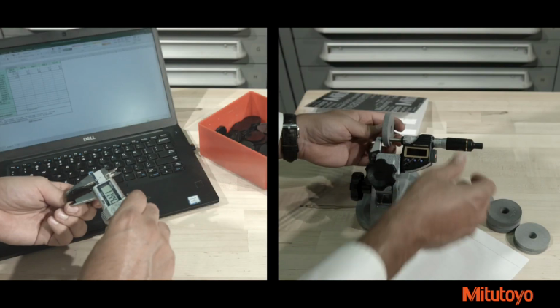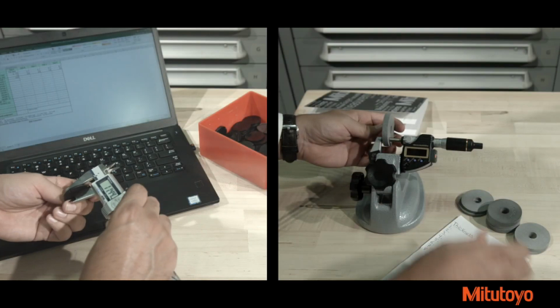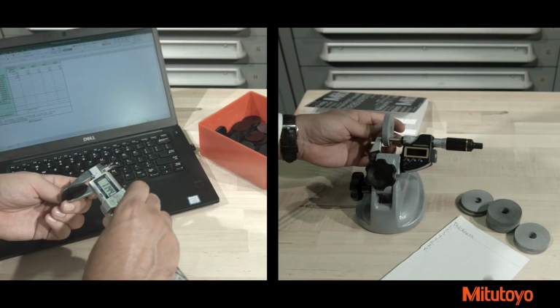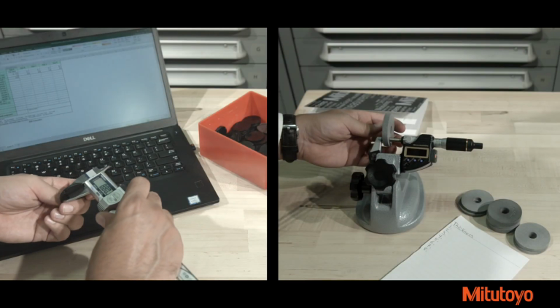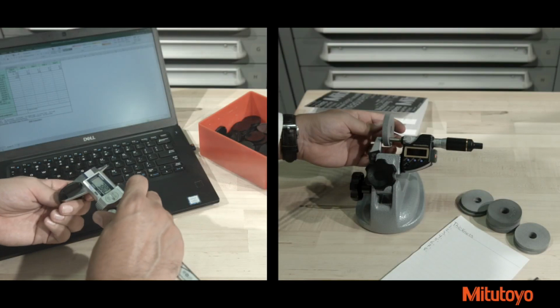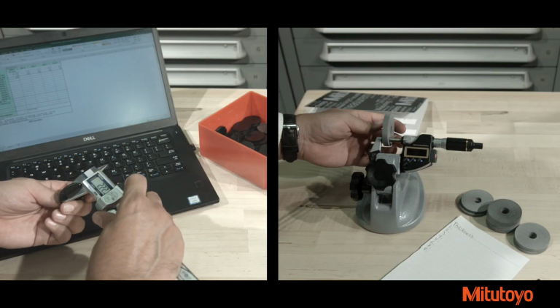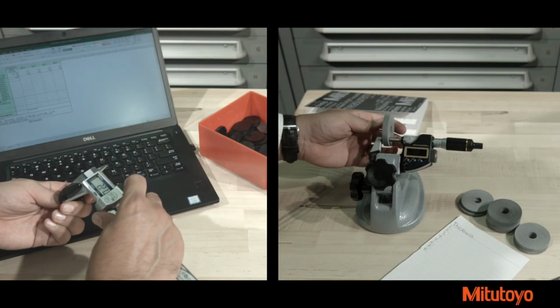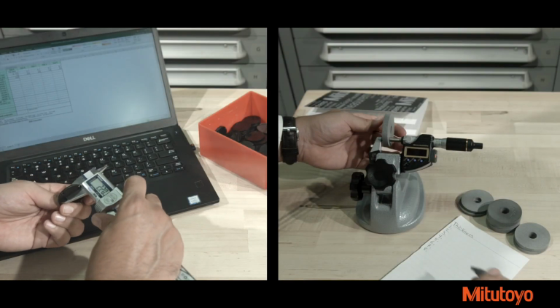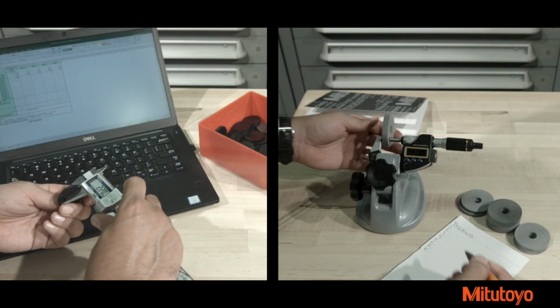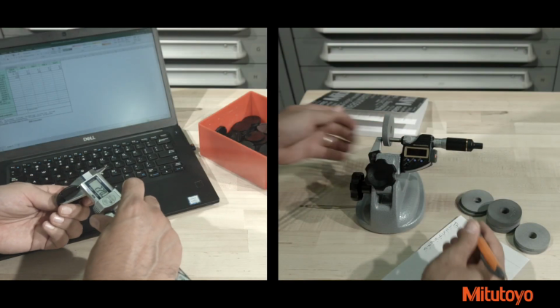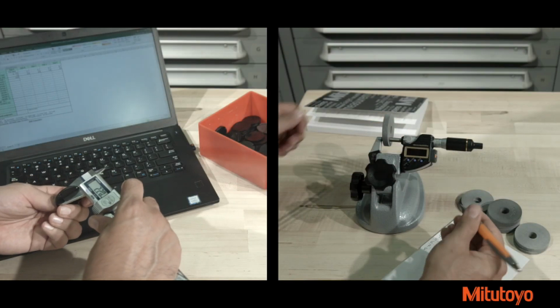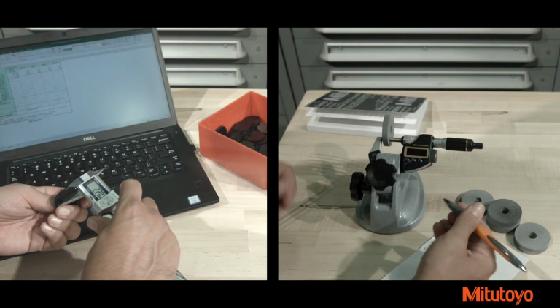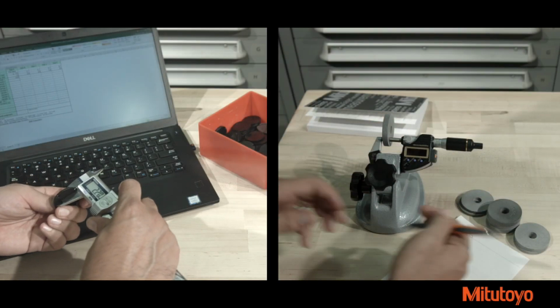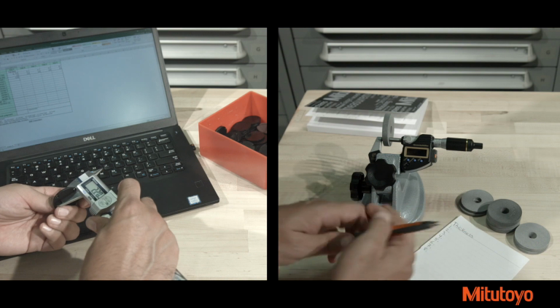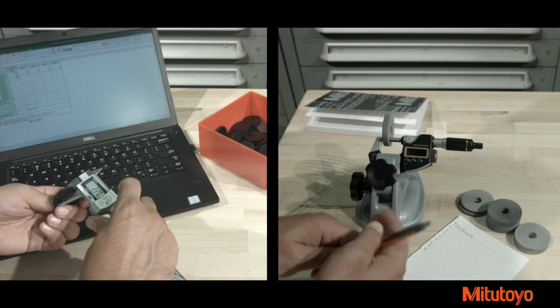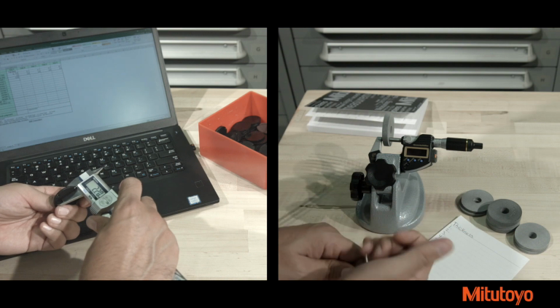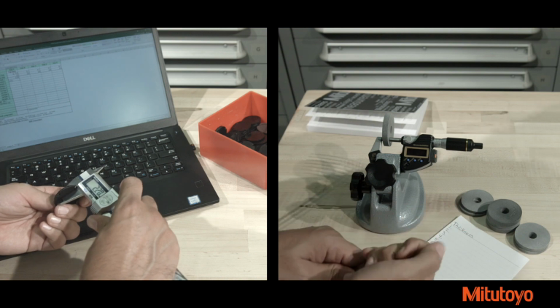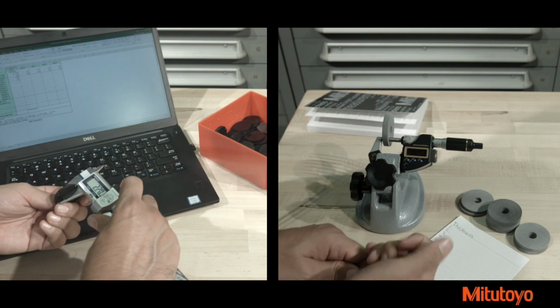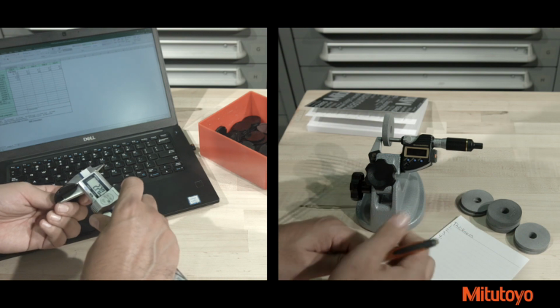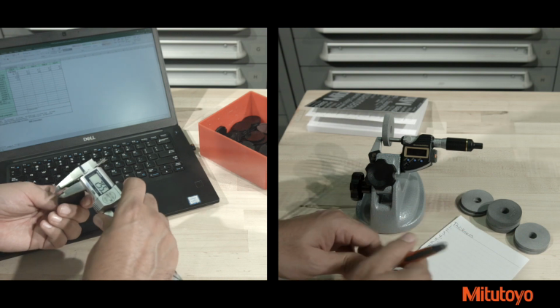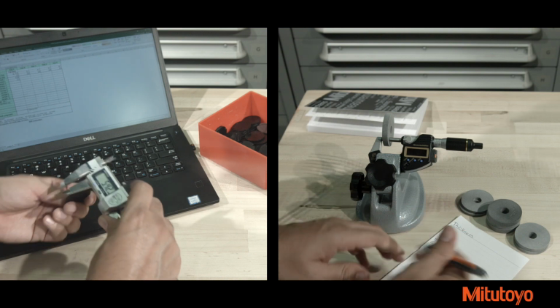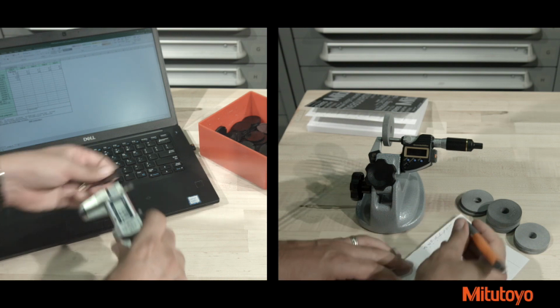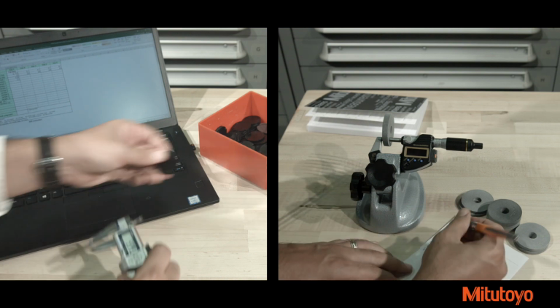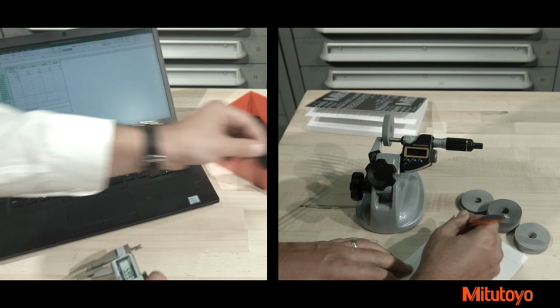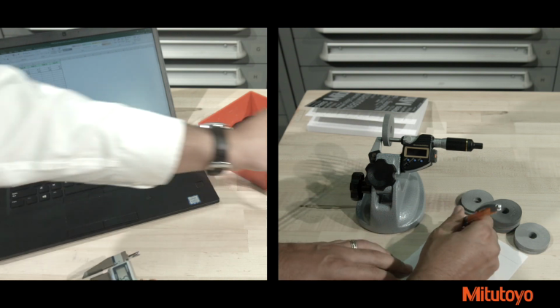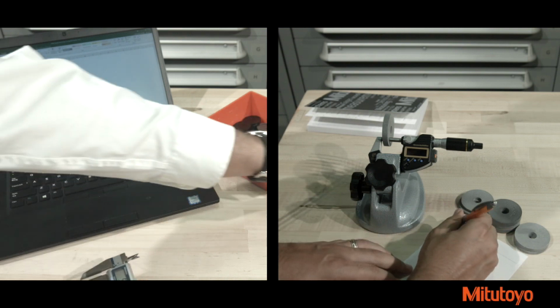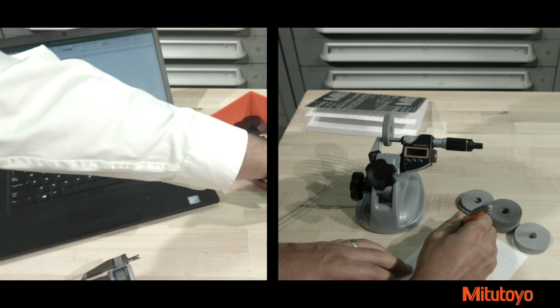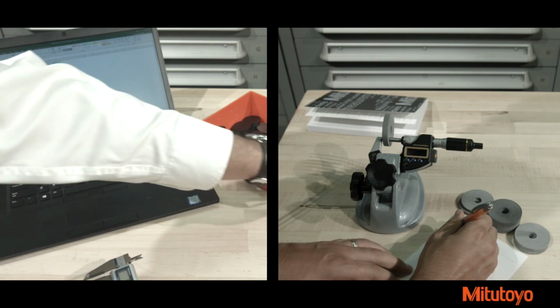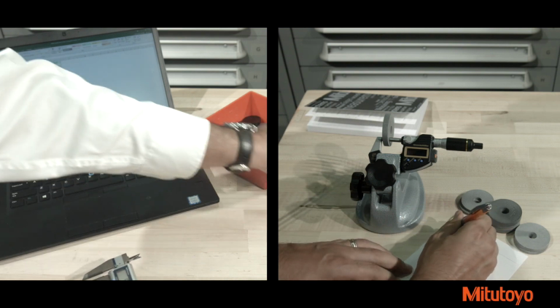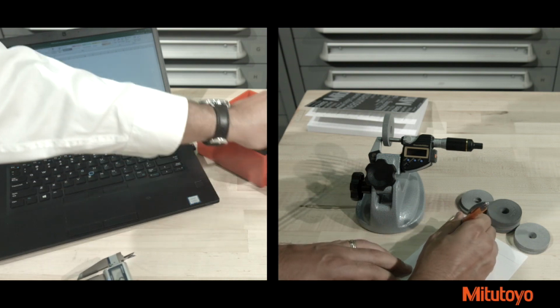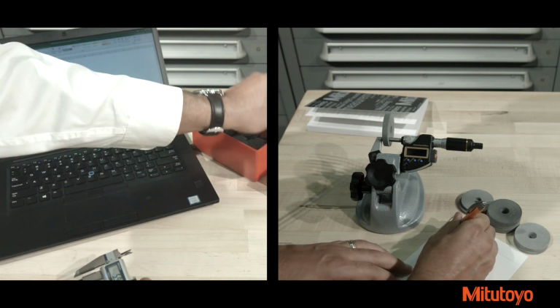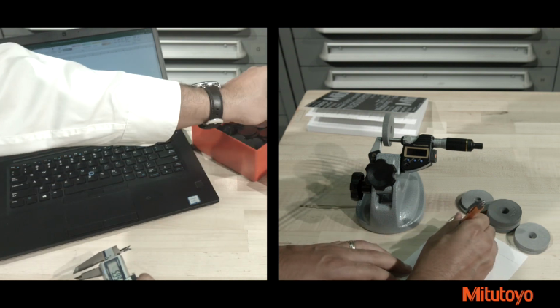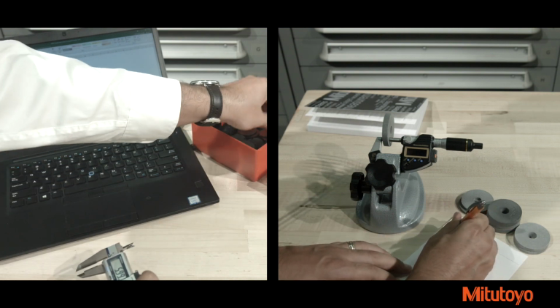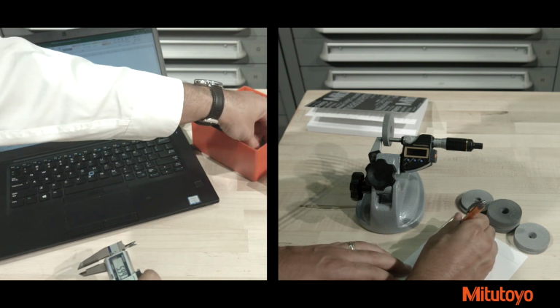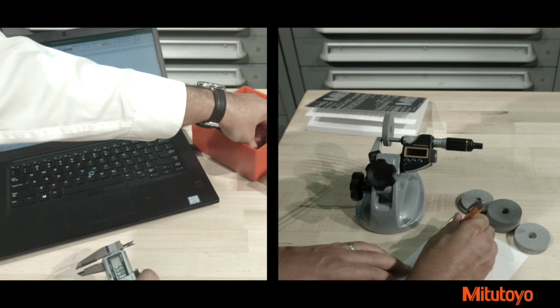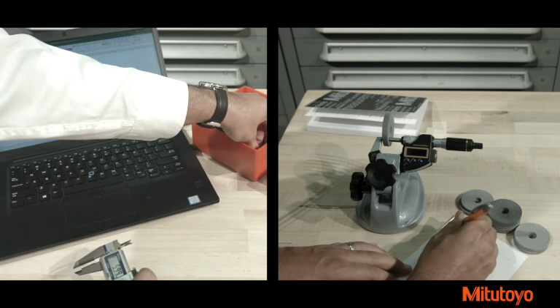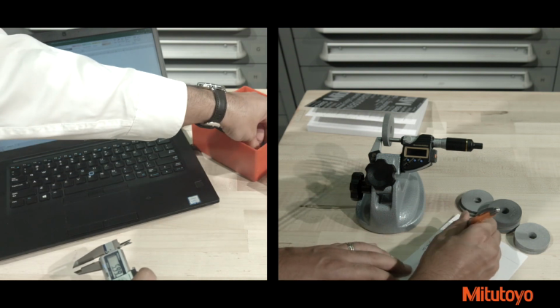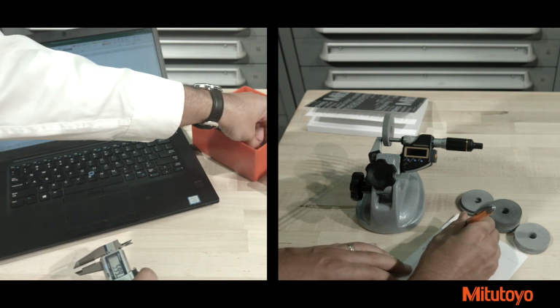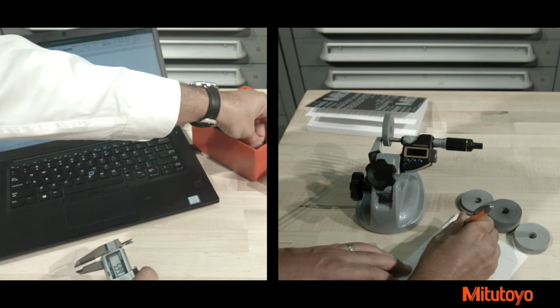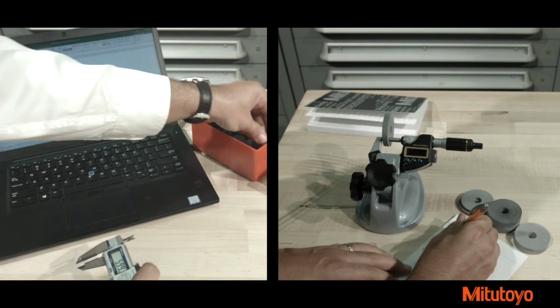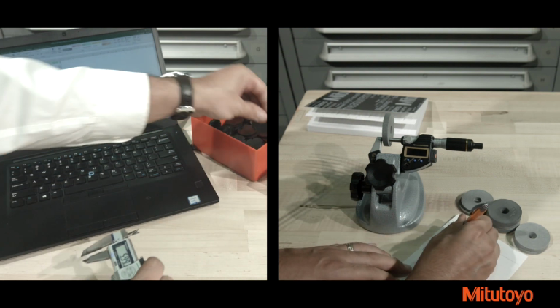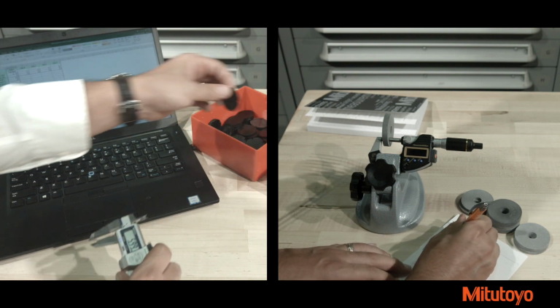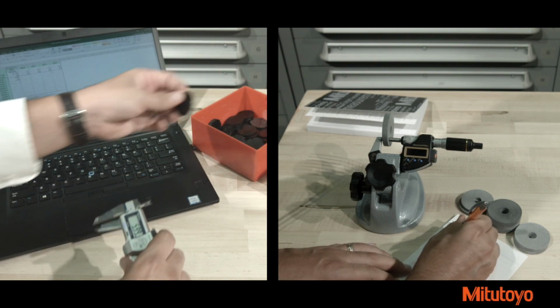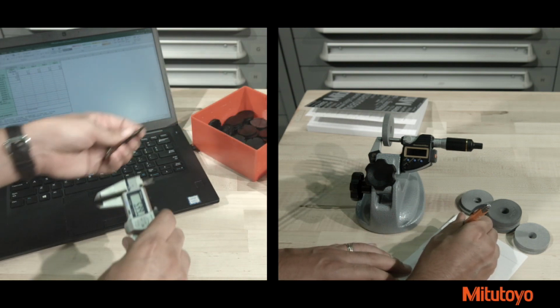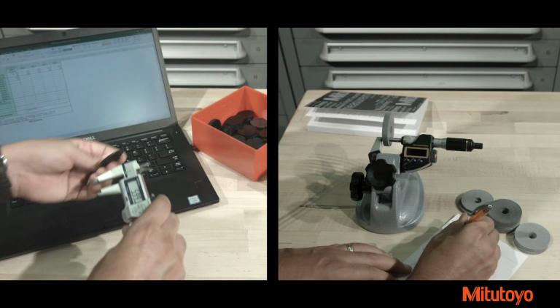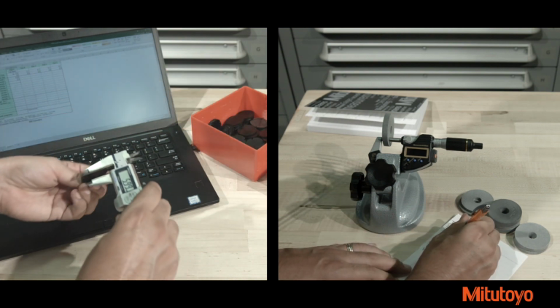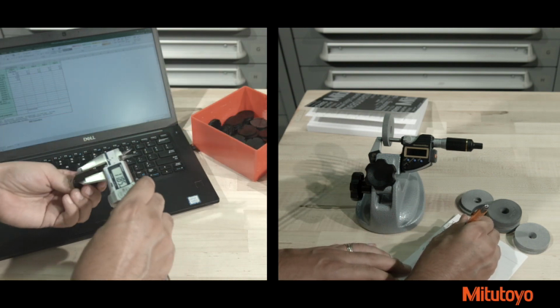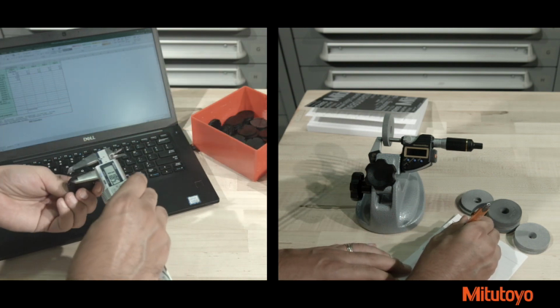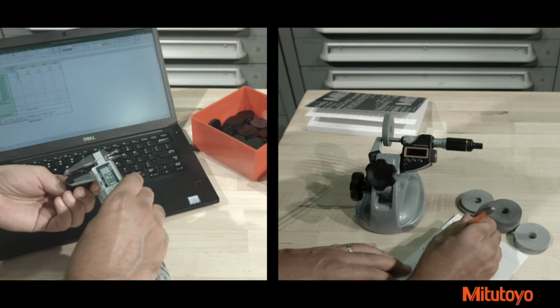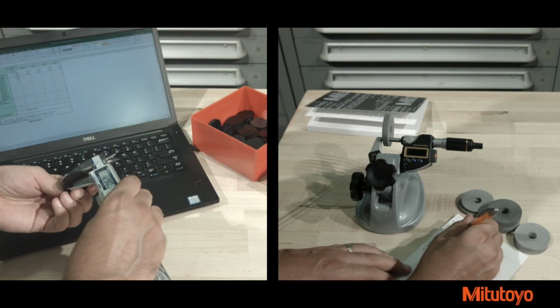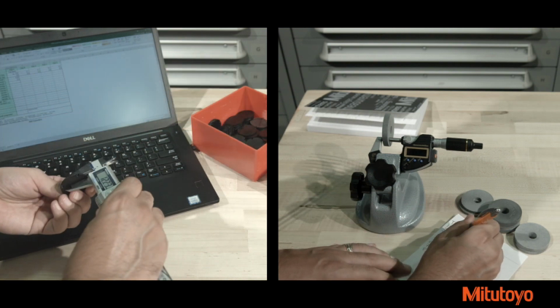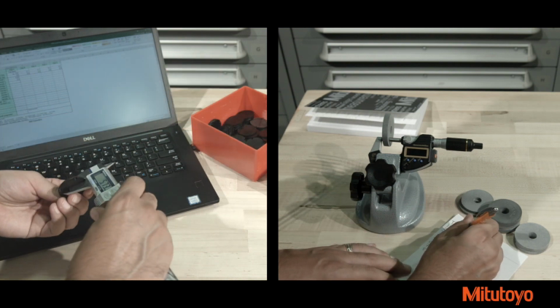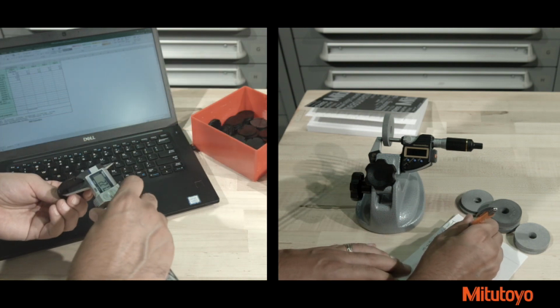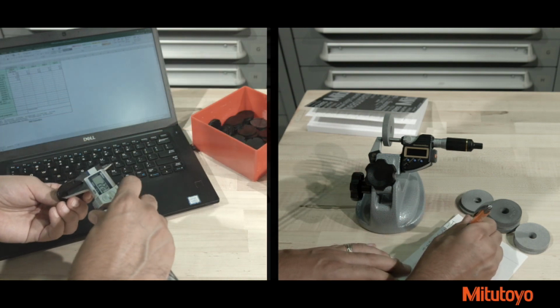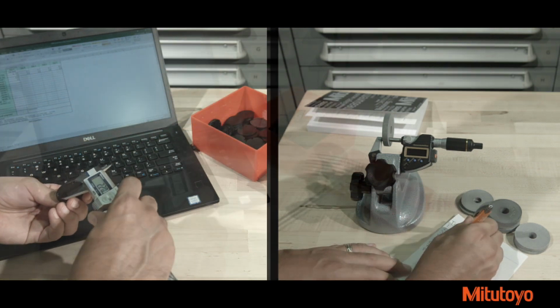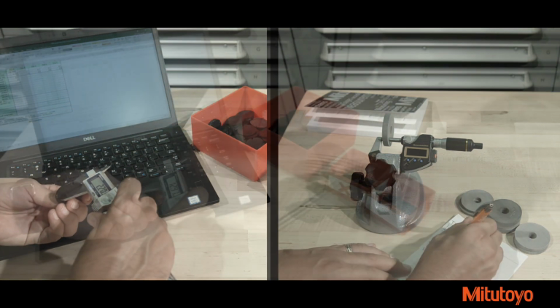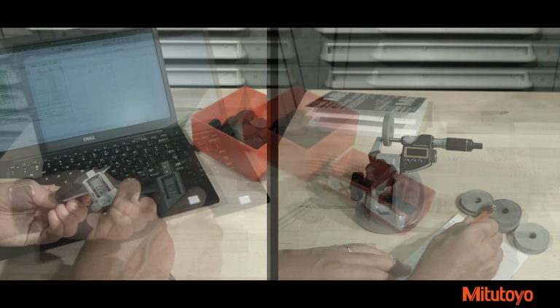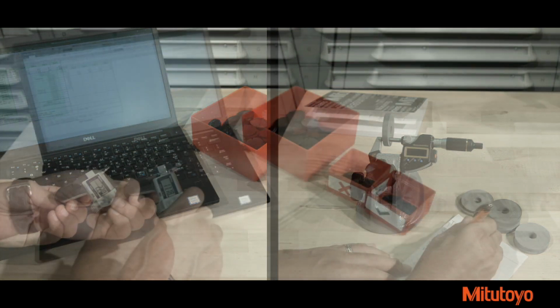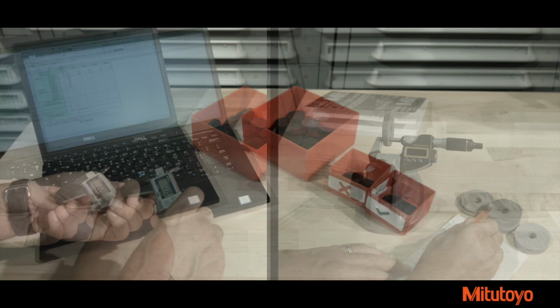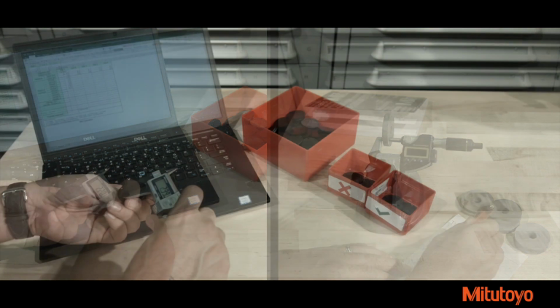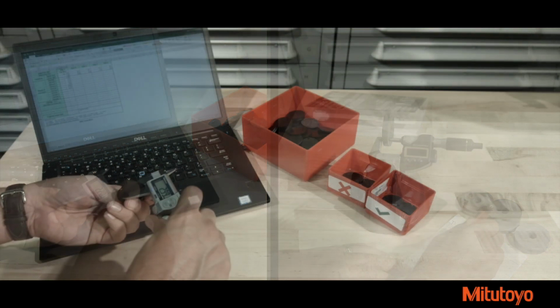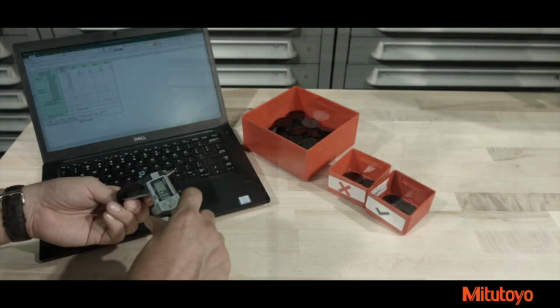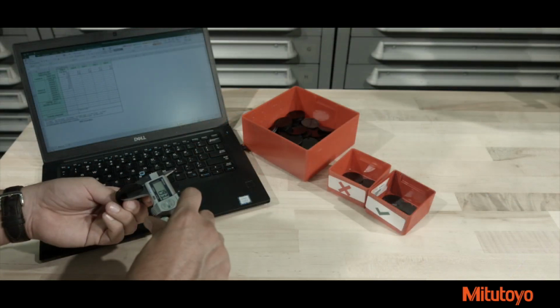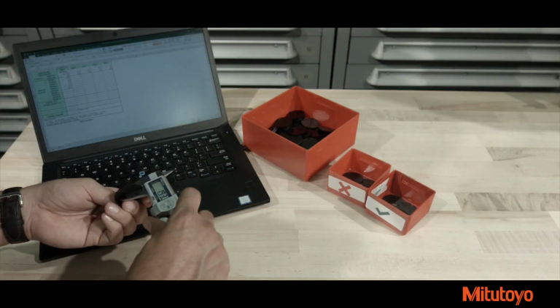Greatly reduce inspection backlogs and bottlenecks at receiving, in-process, and final inspection with just the push of a button.